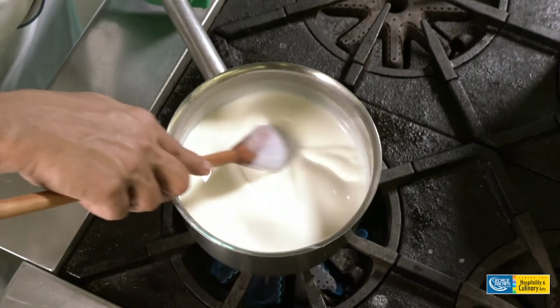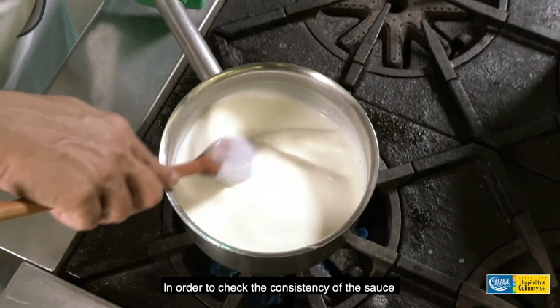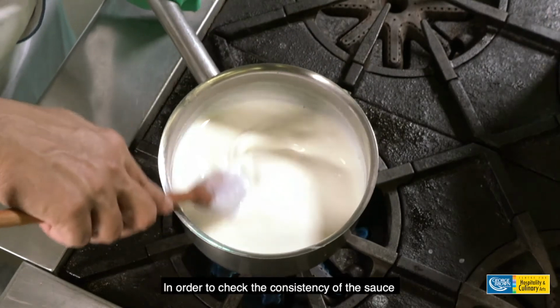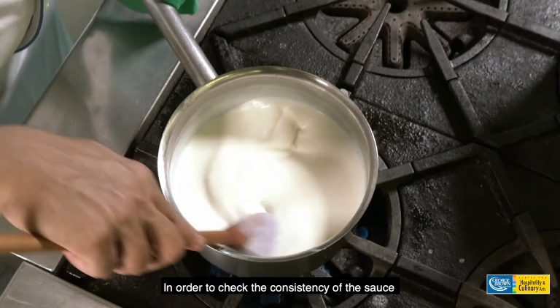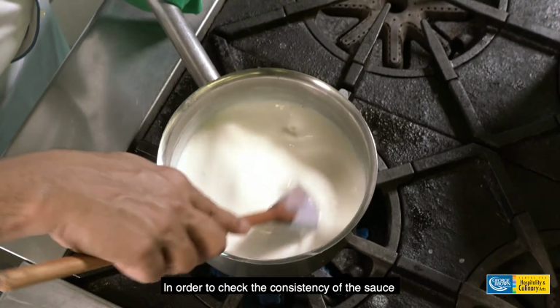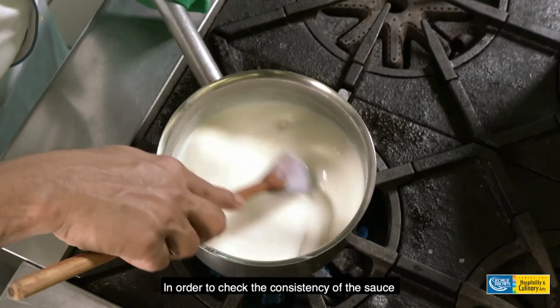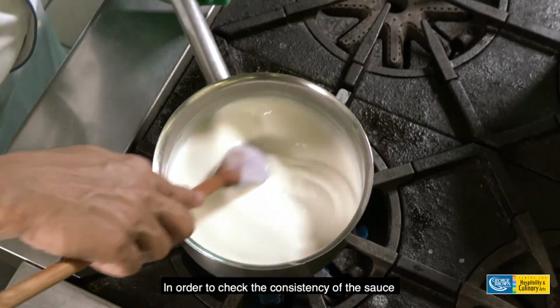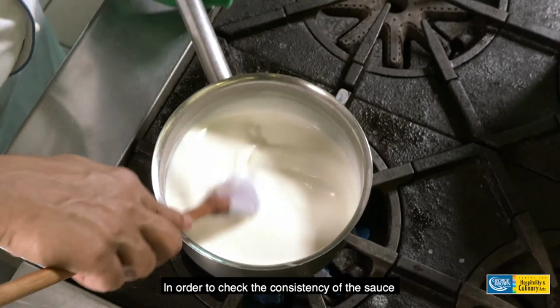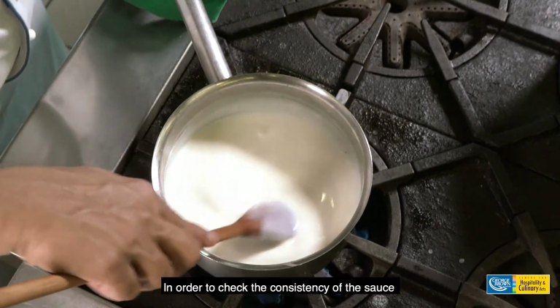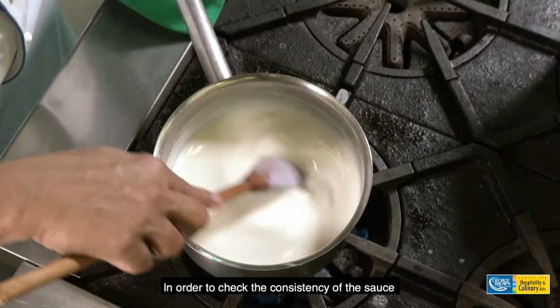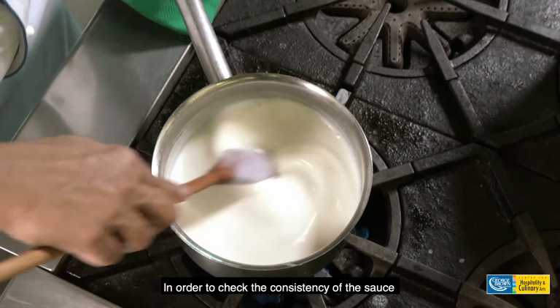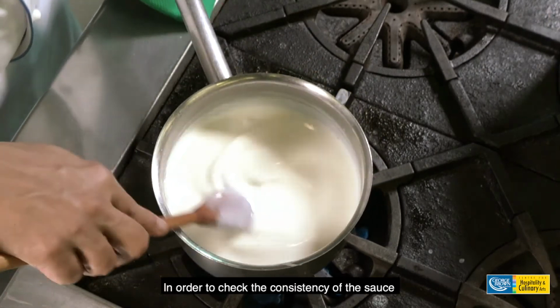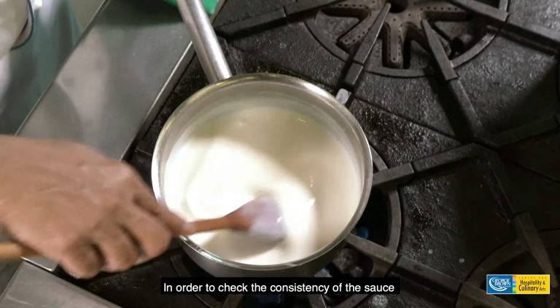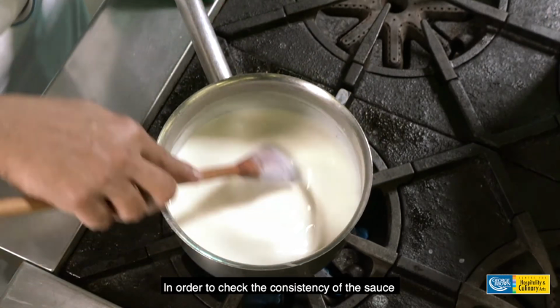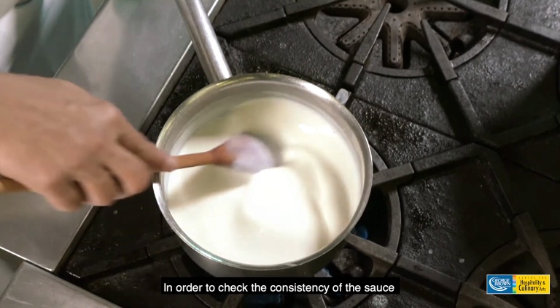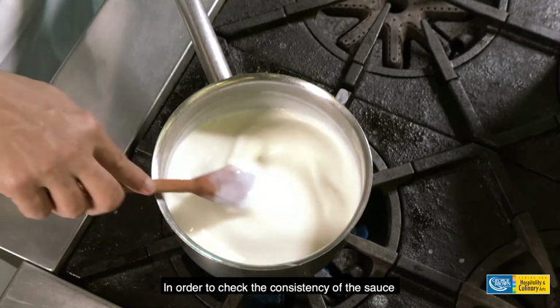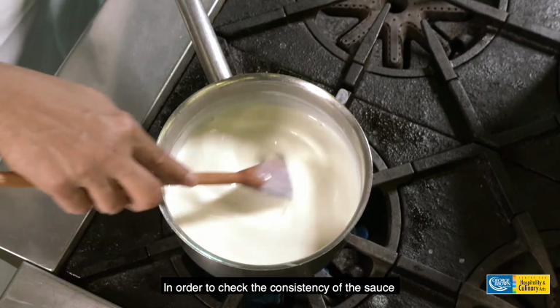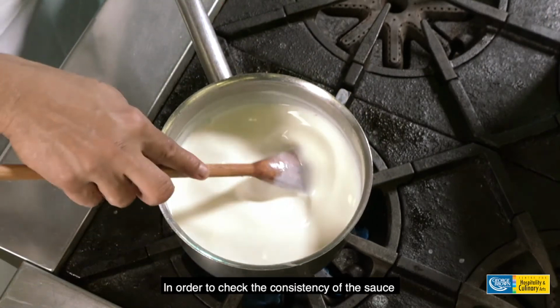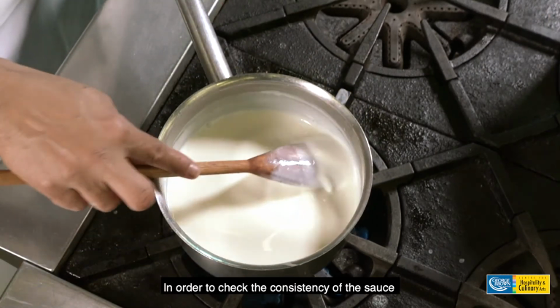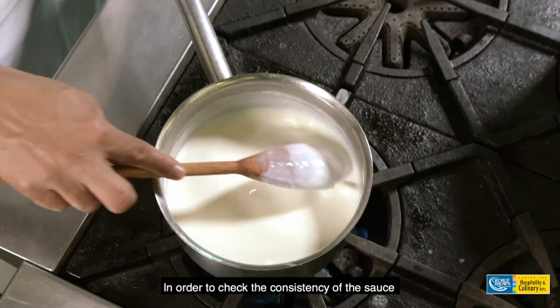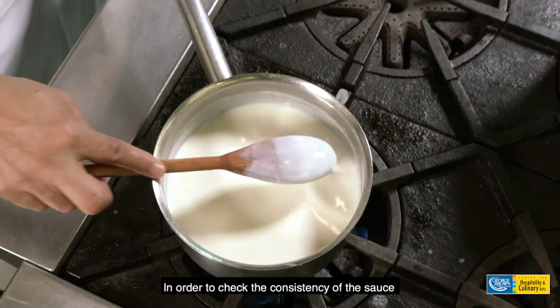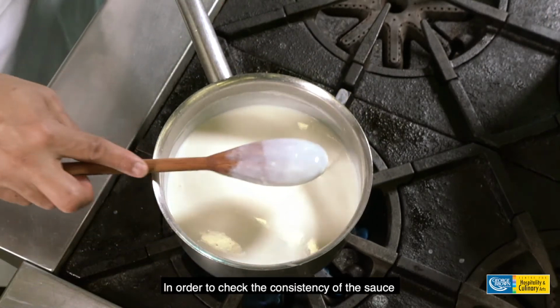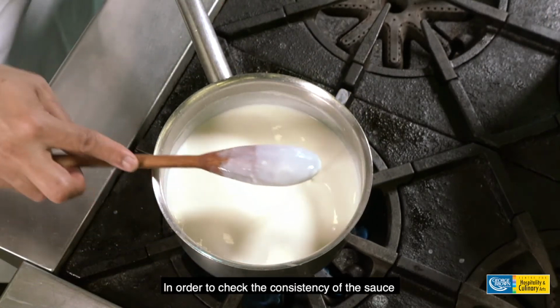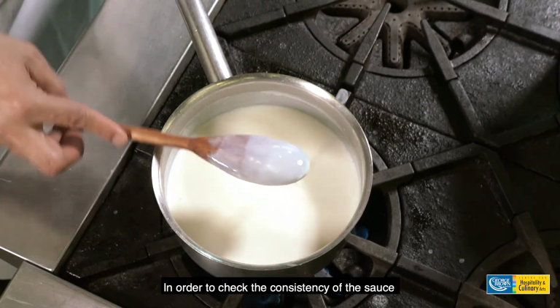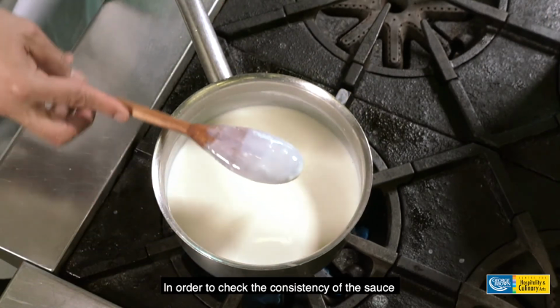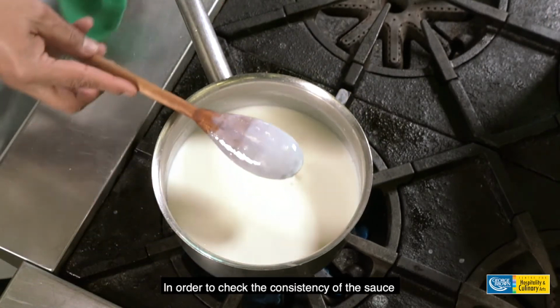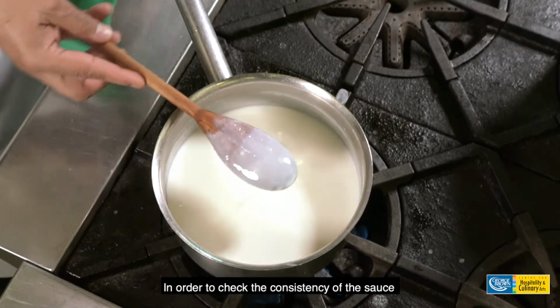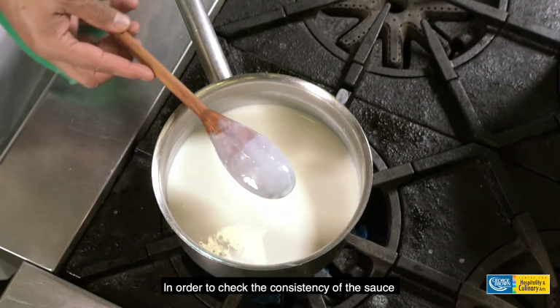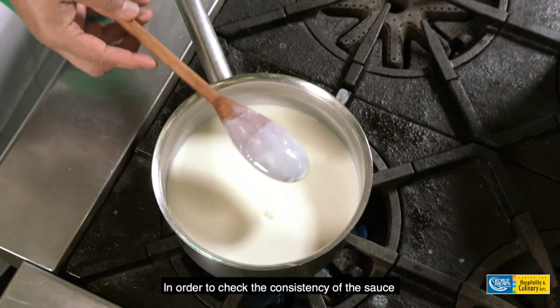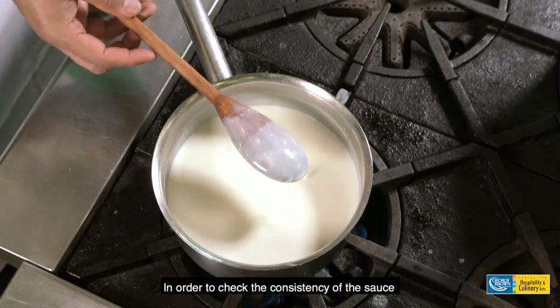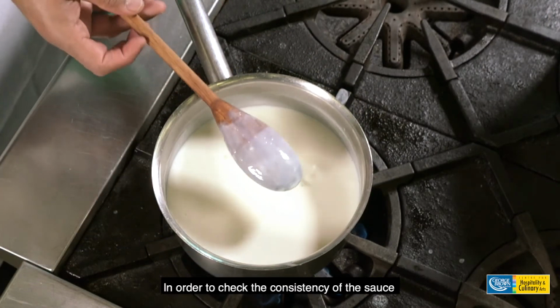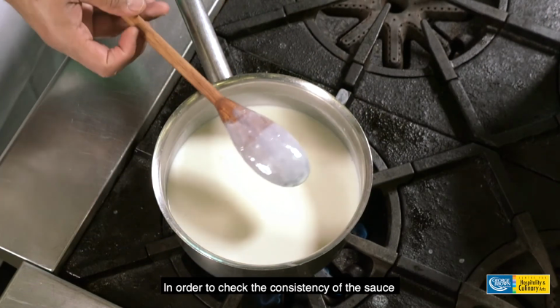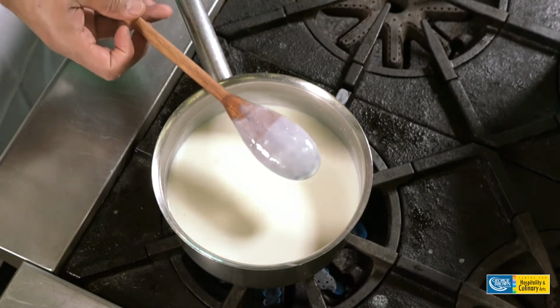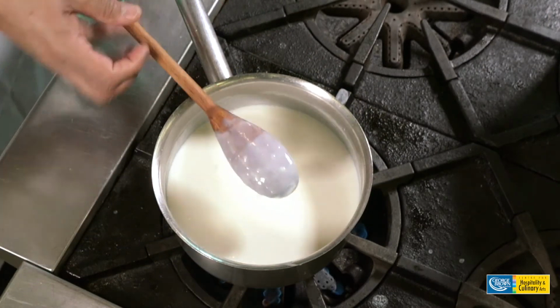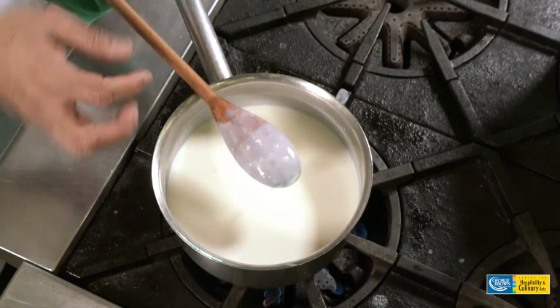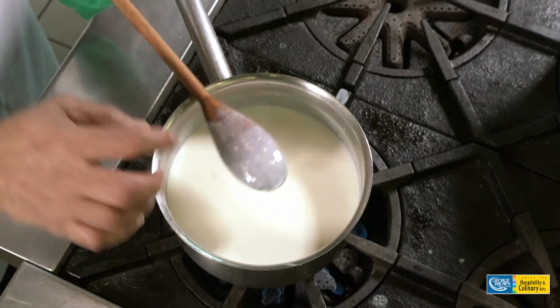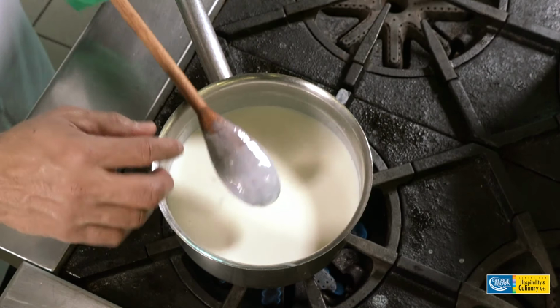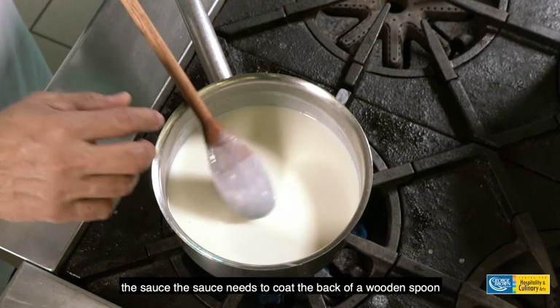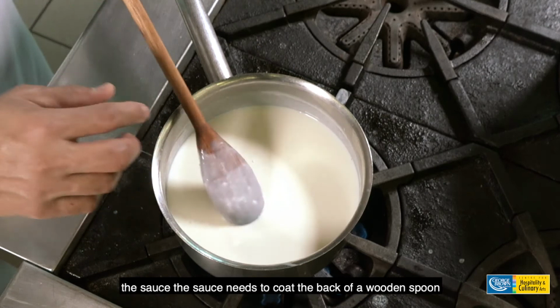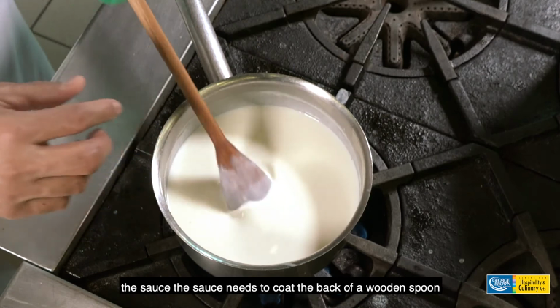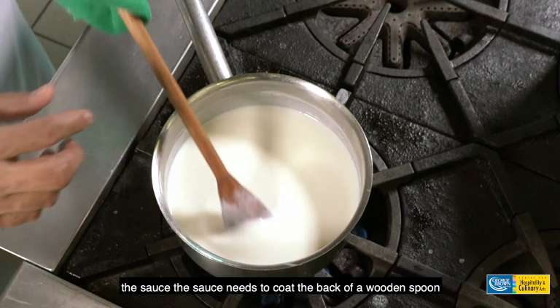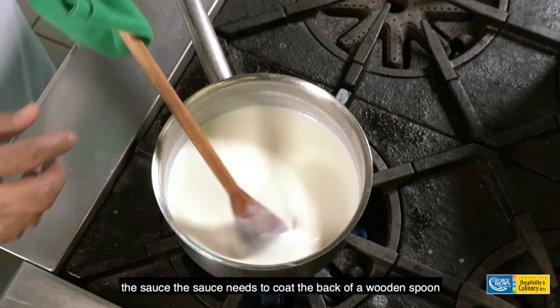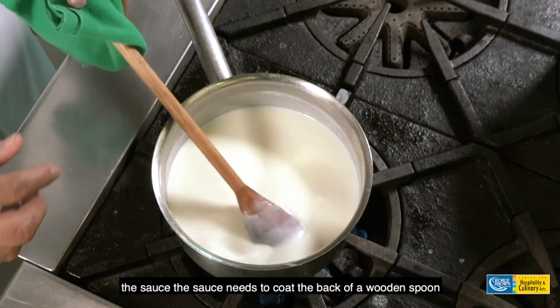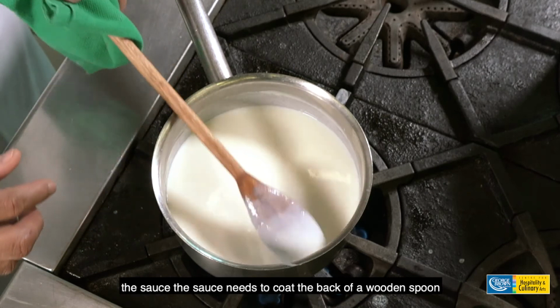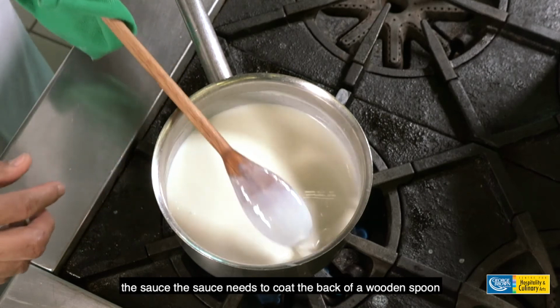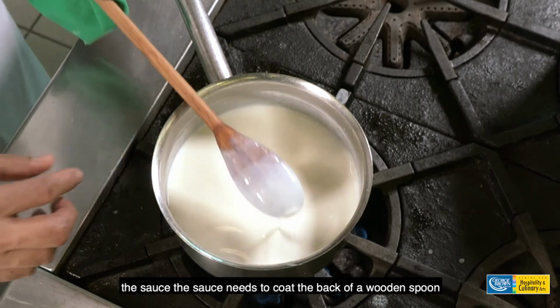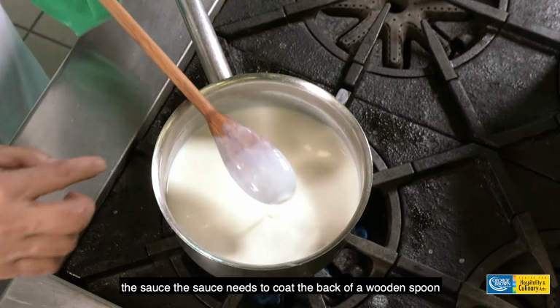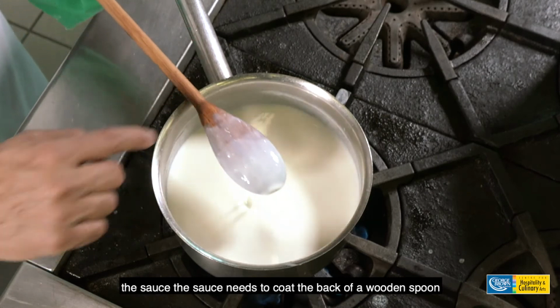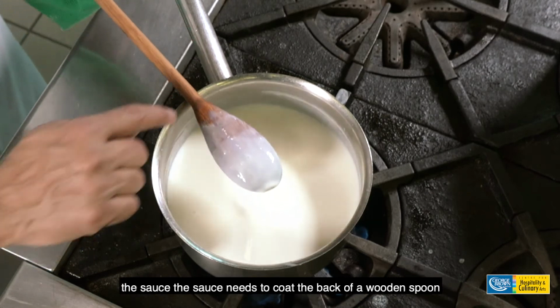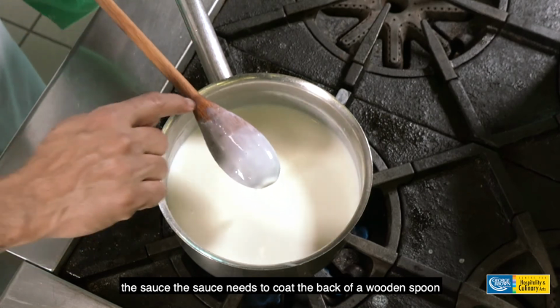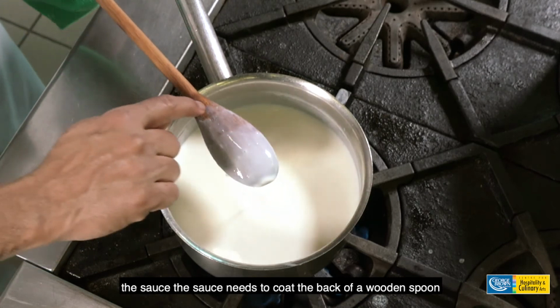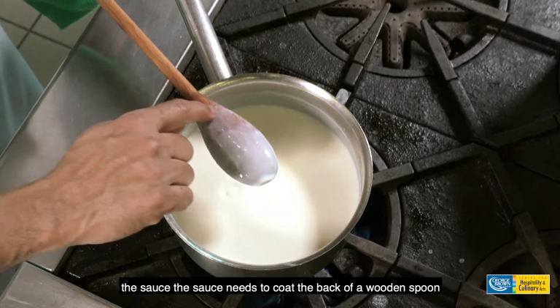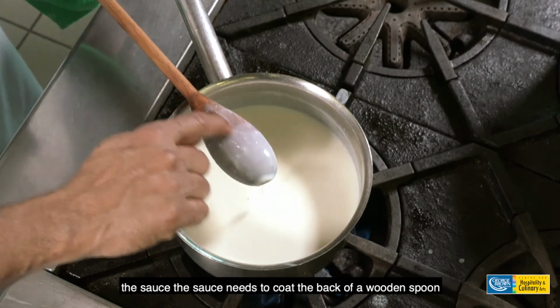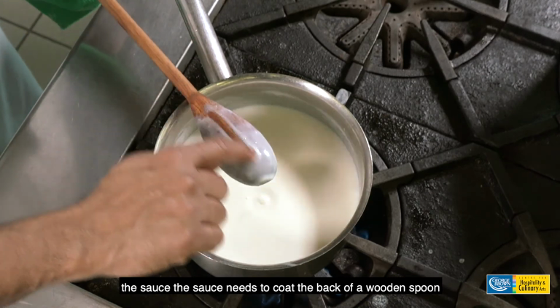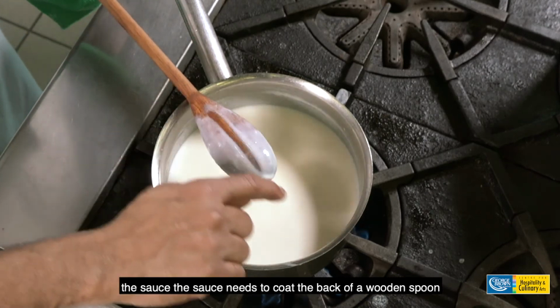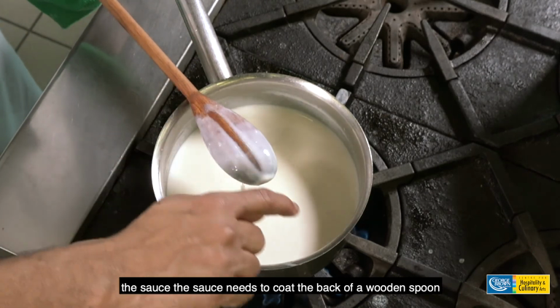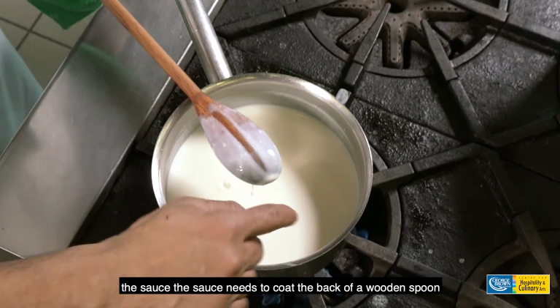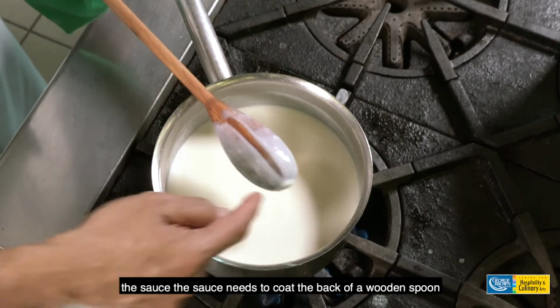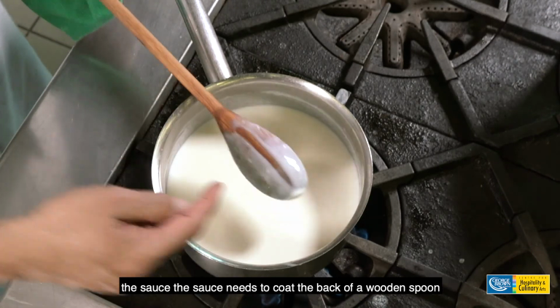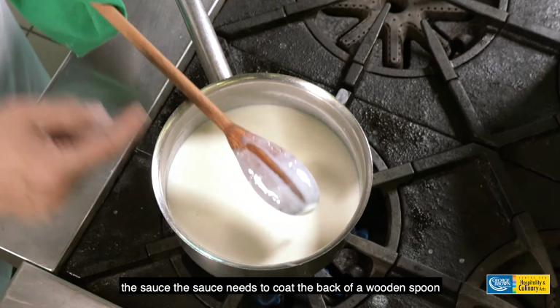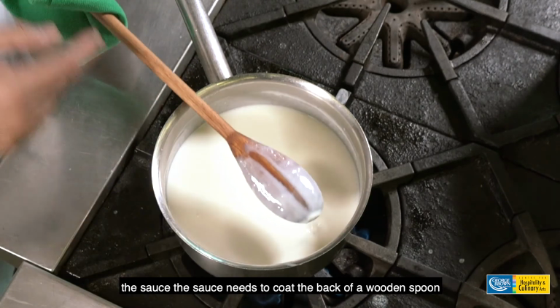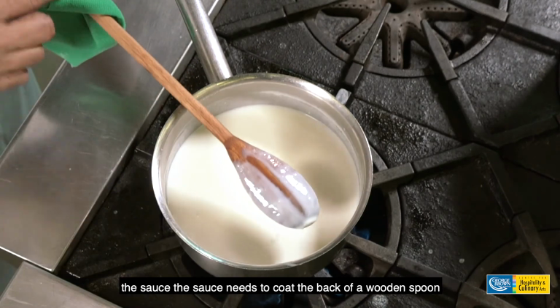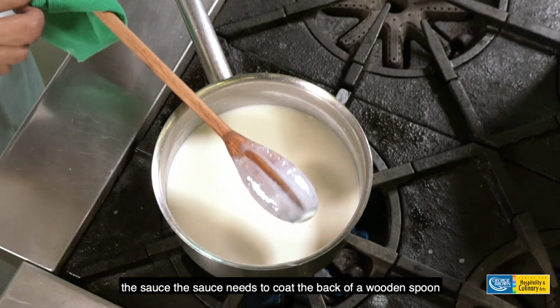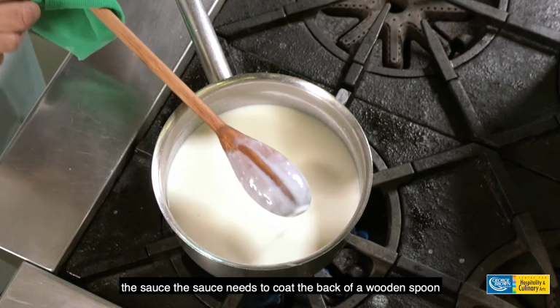In order to check the consistency of the sauce, the sauce needs to coat the back of a wooden spoon.